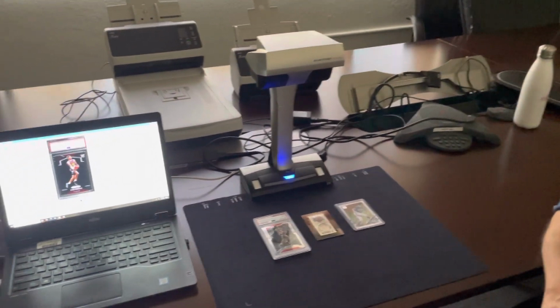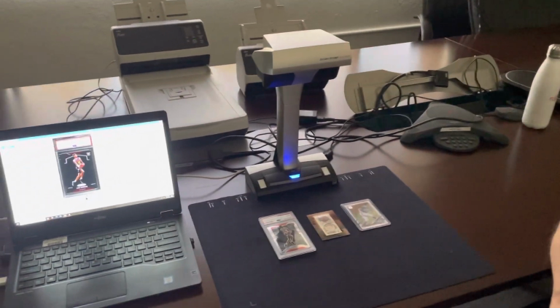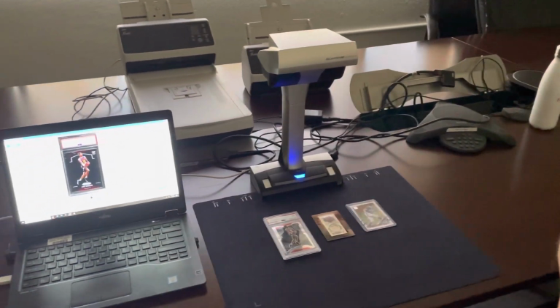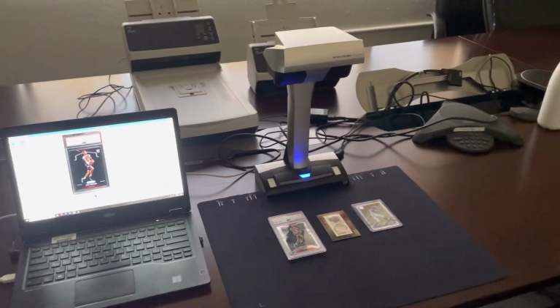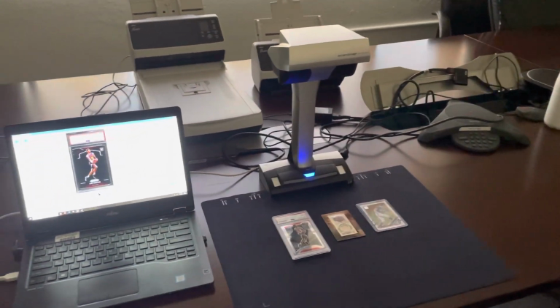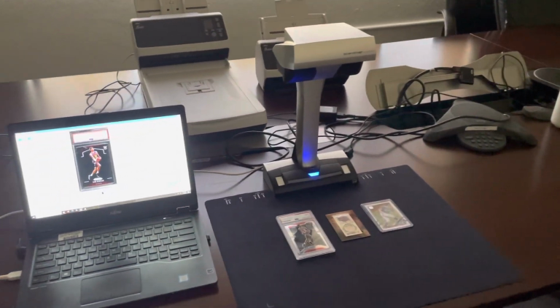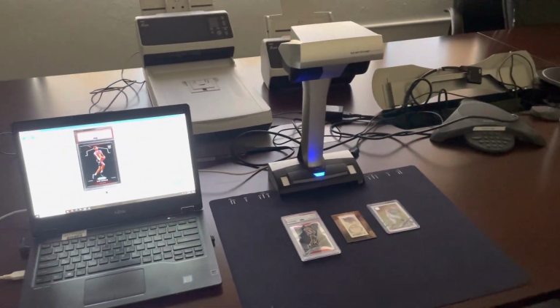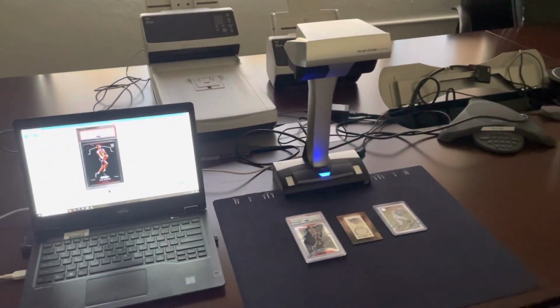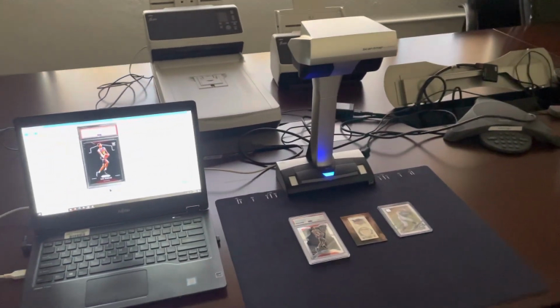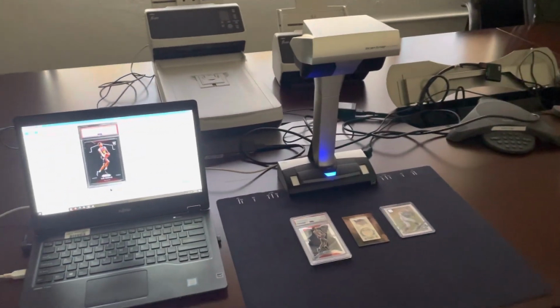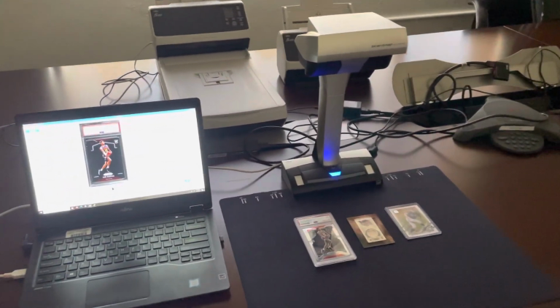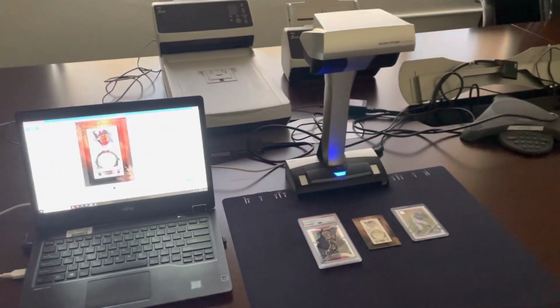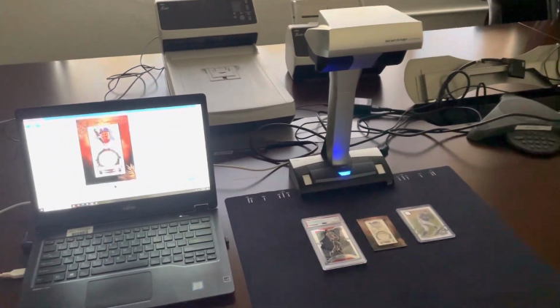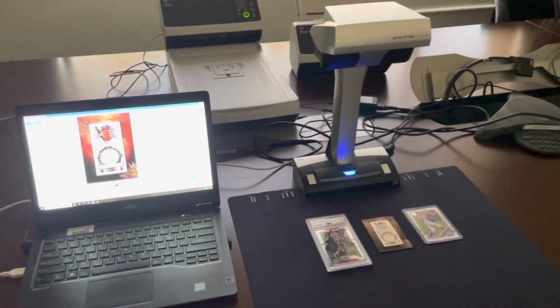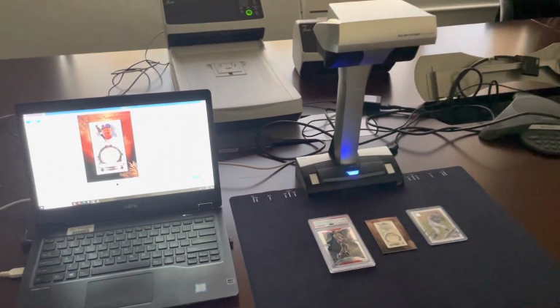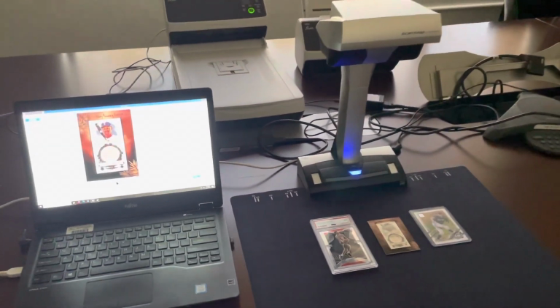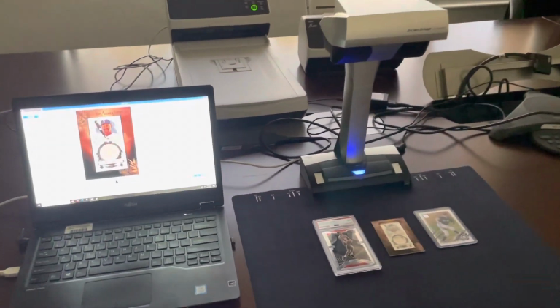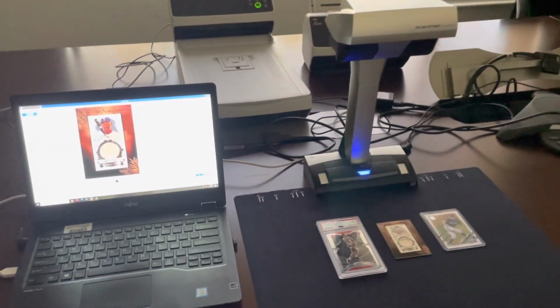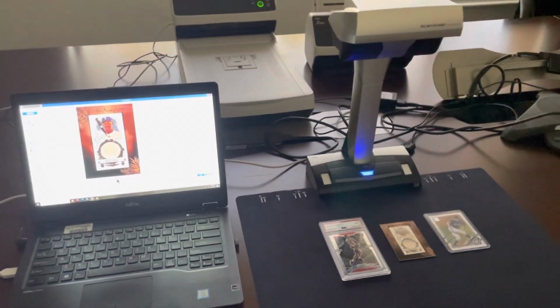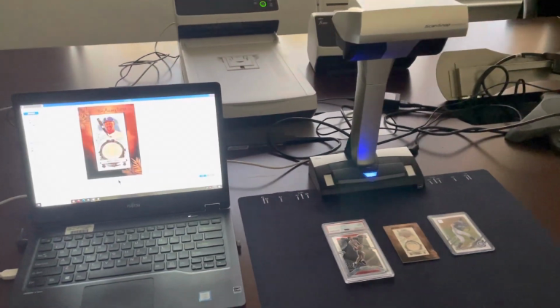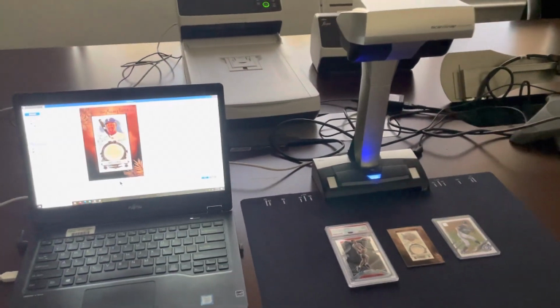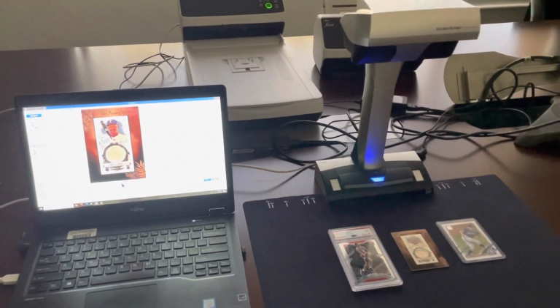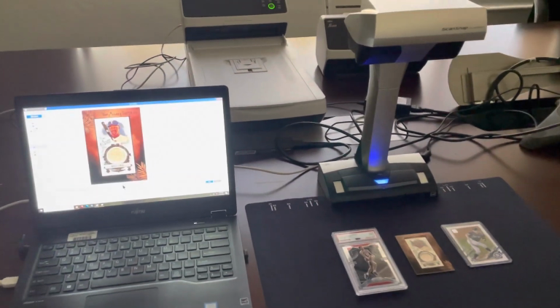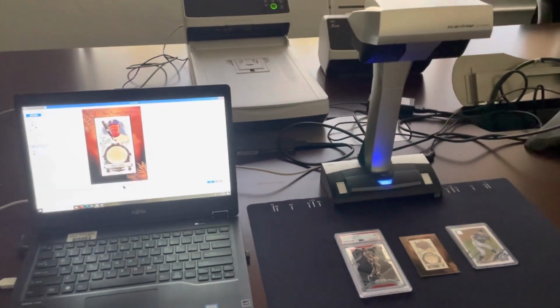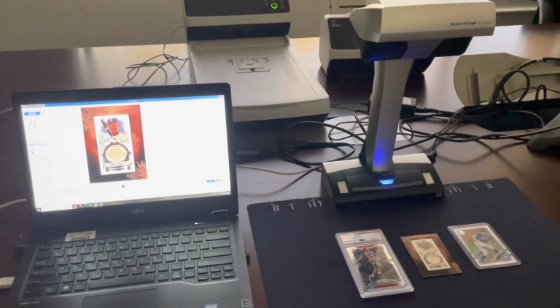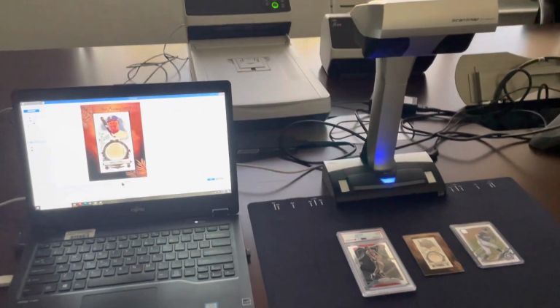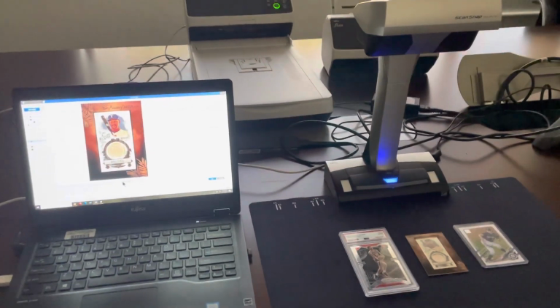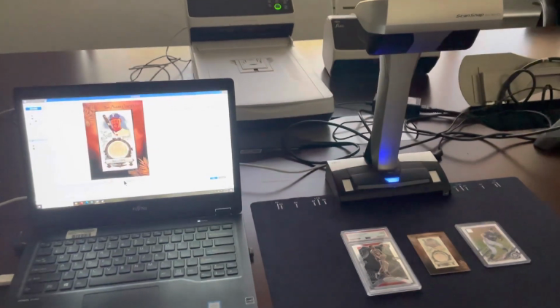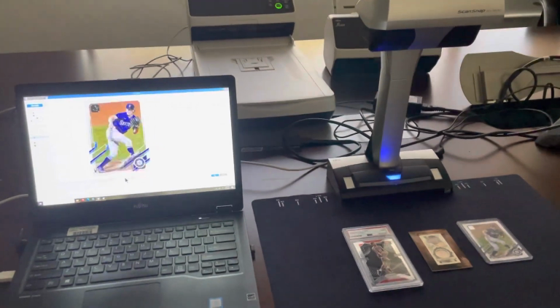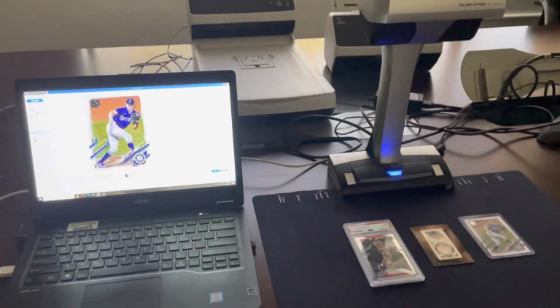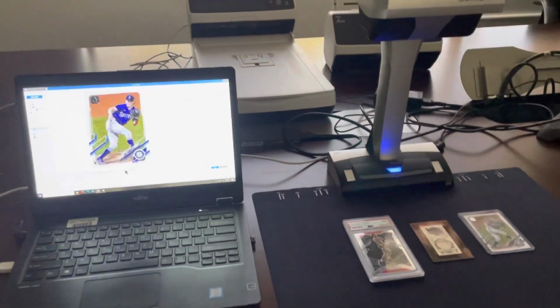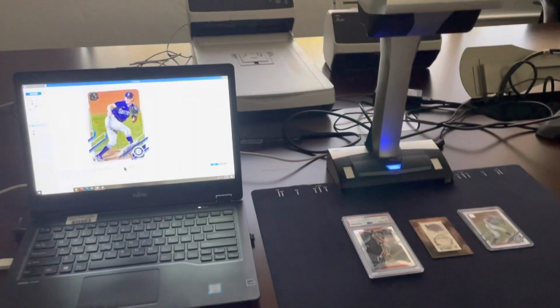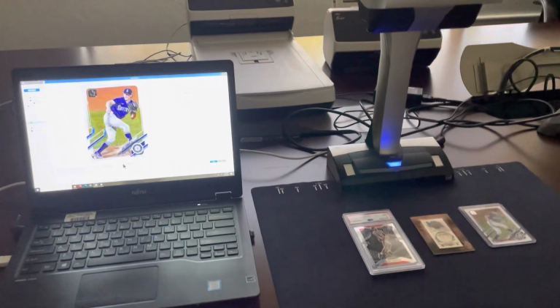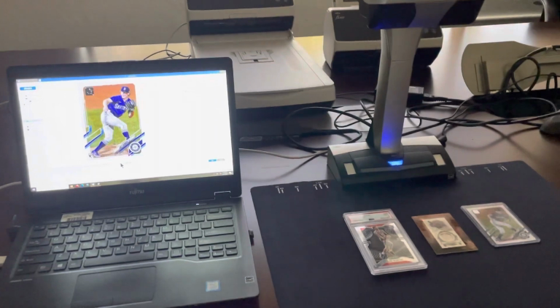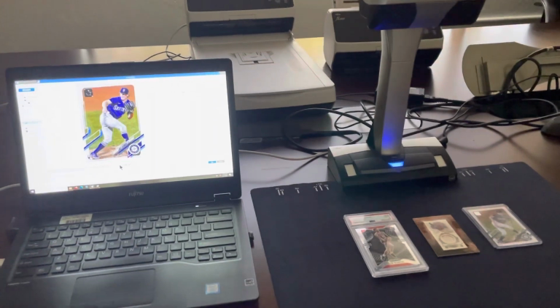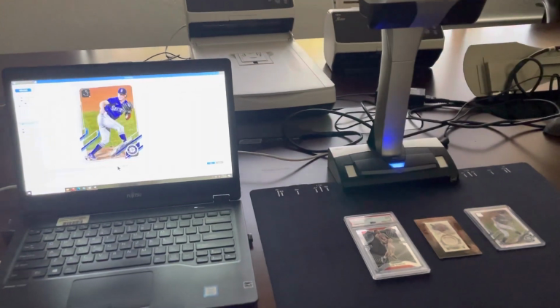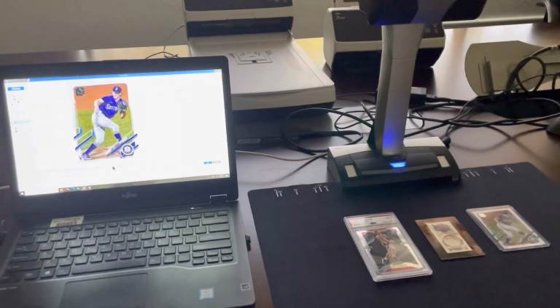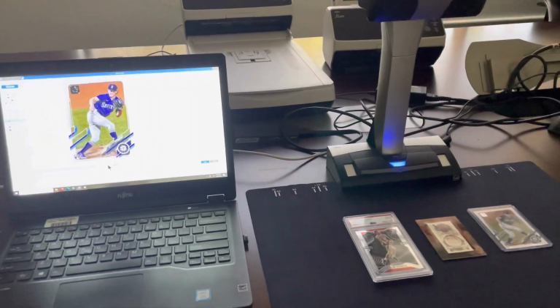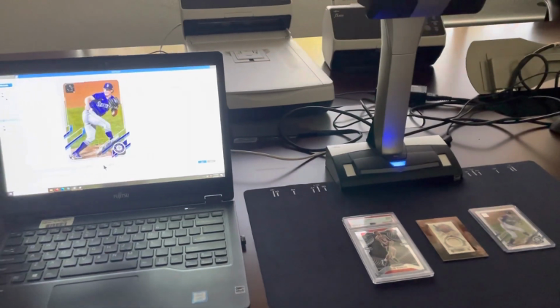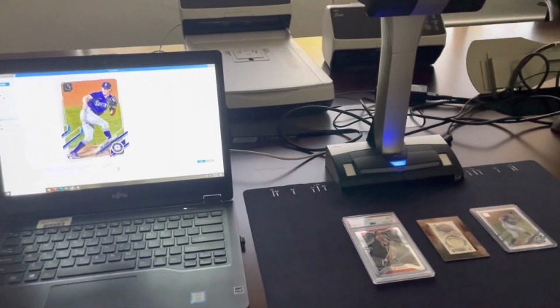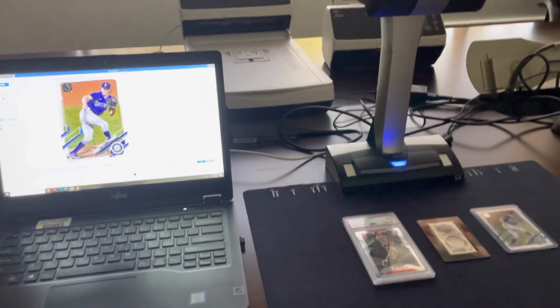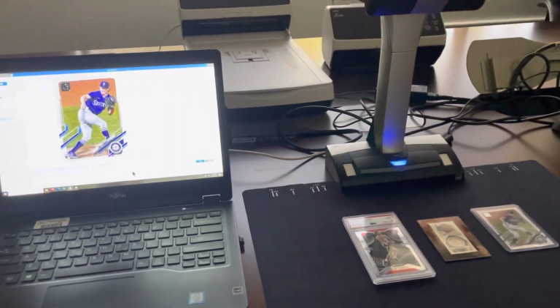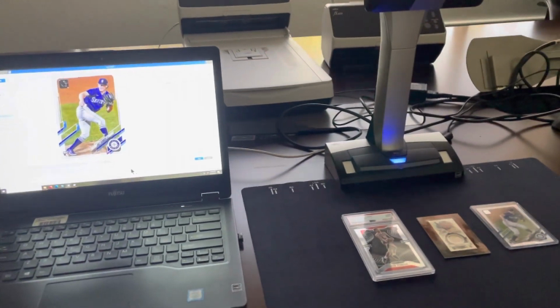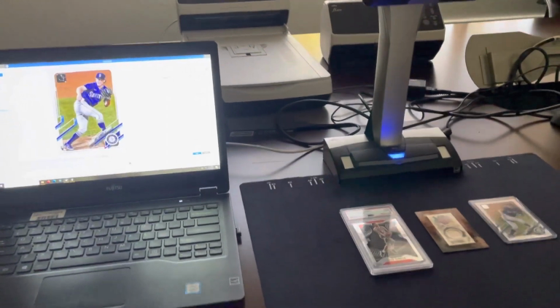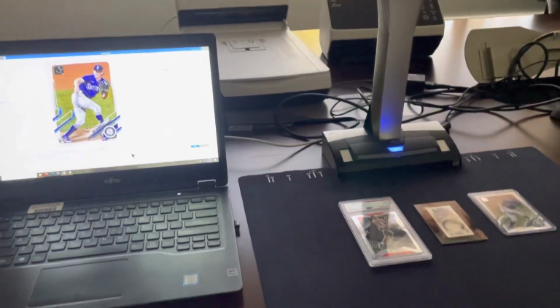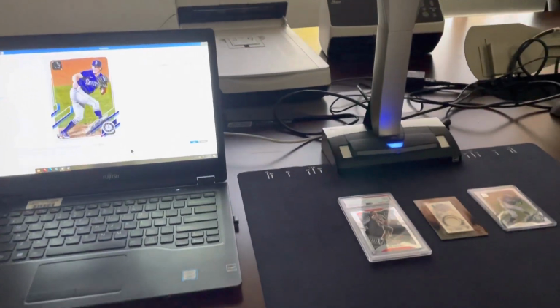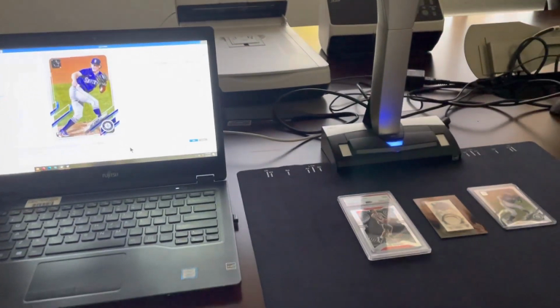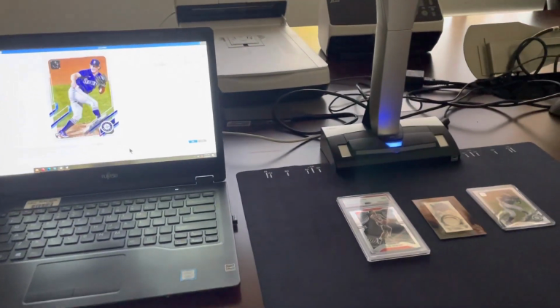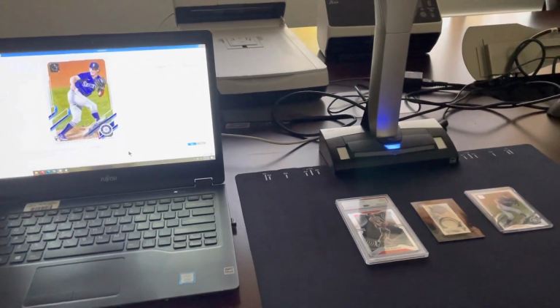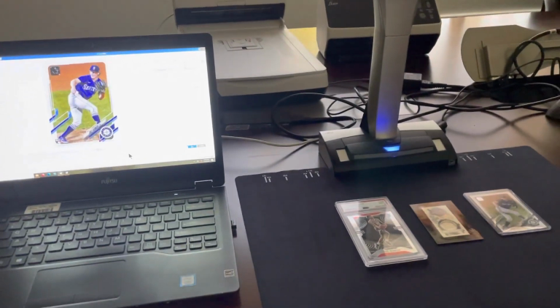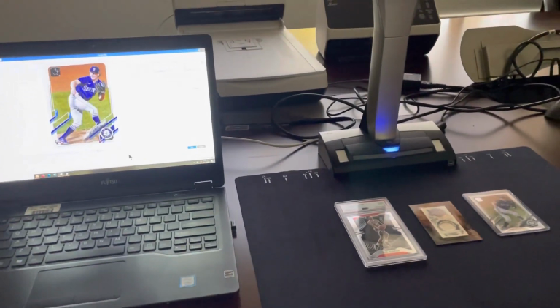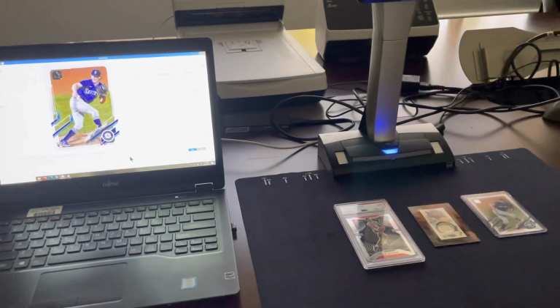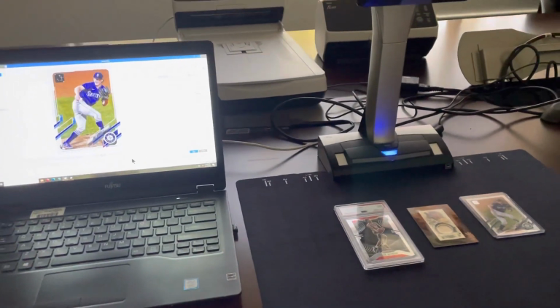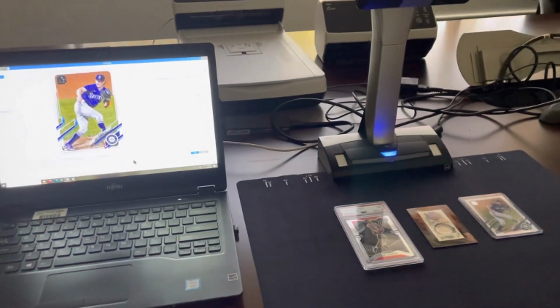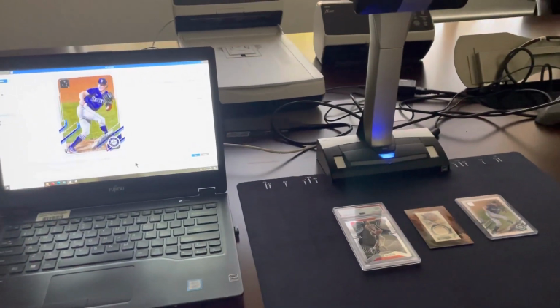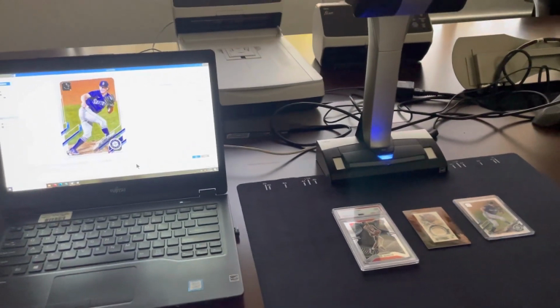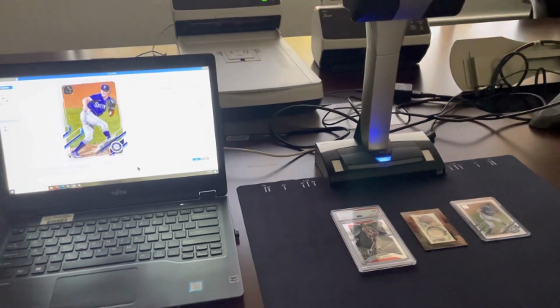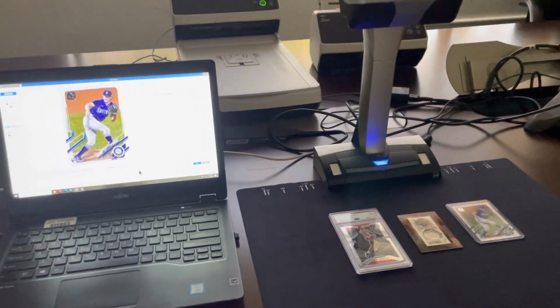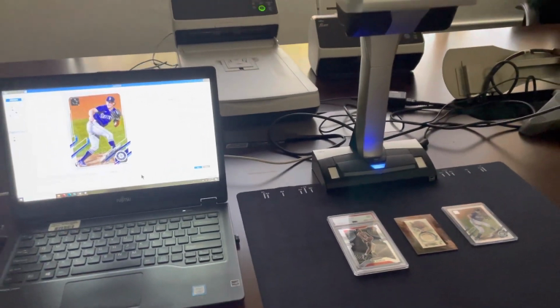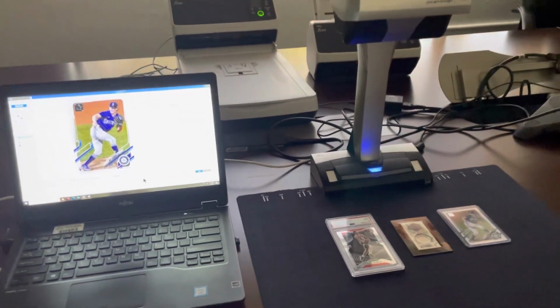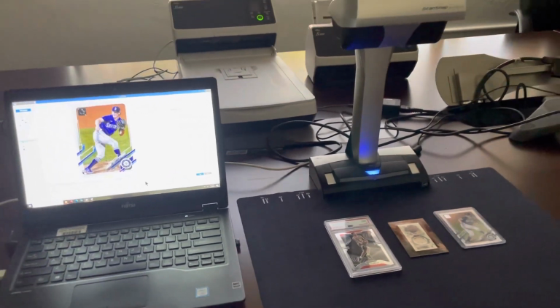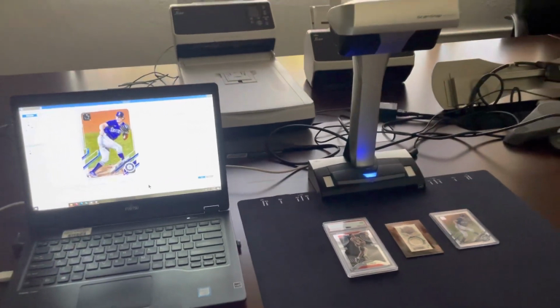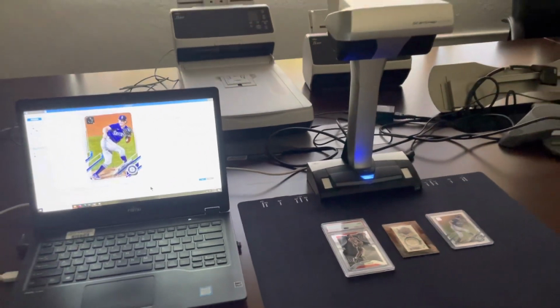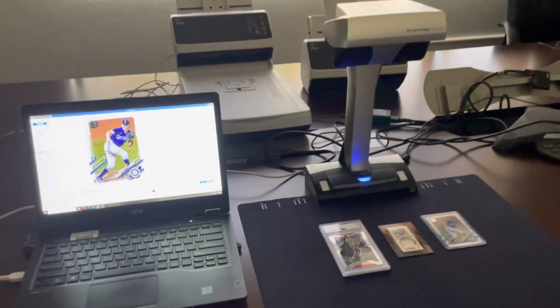That is the SV600. For more information, go to the bio and look at the link. If you have any questions, feel free to give us a ring. Thank you.